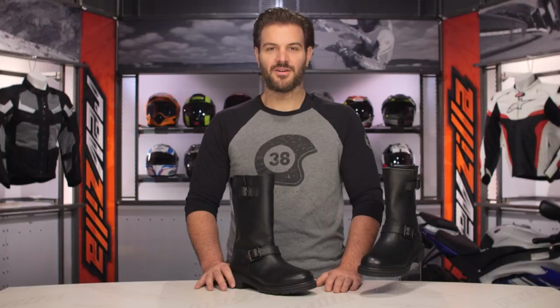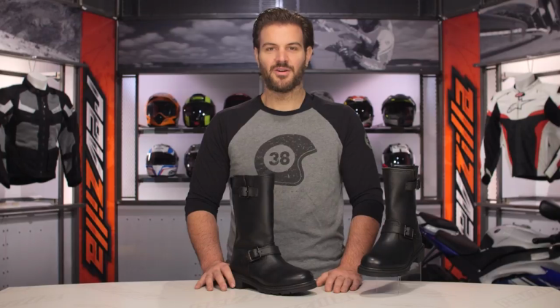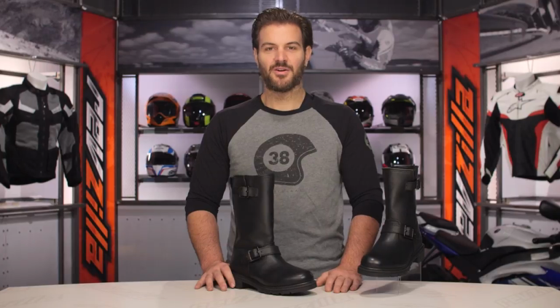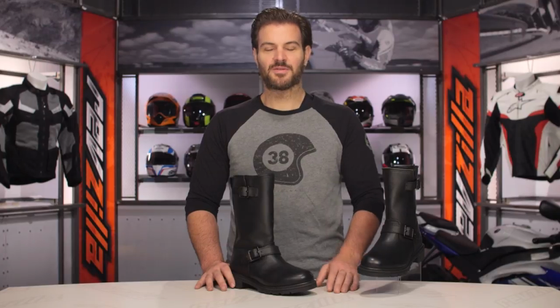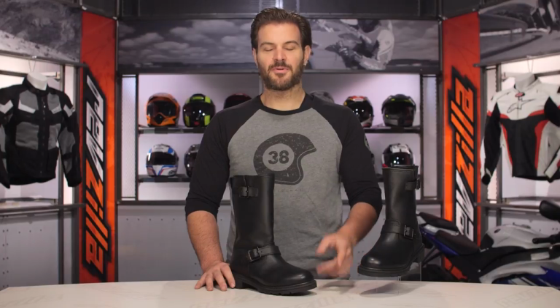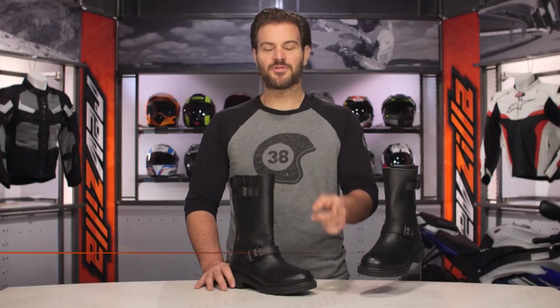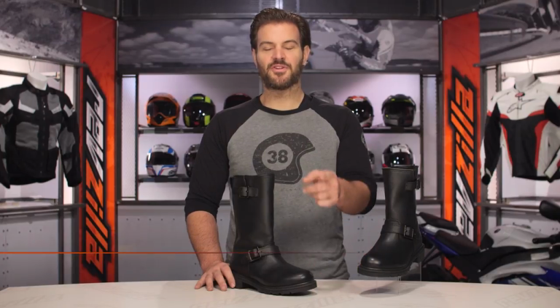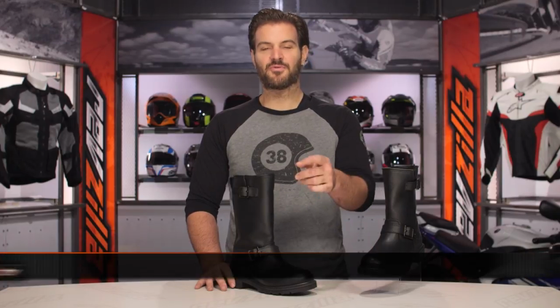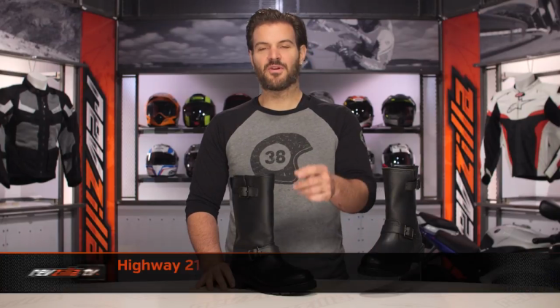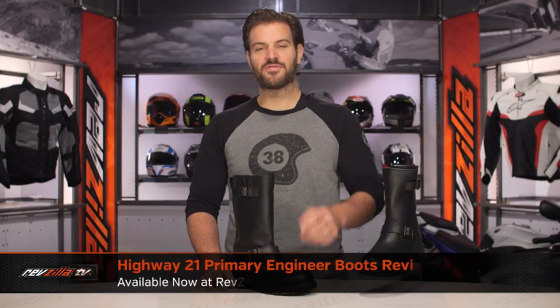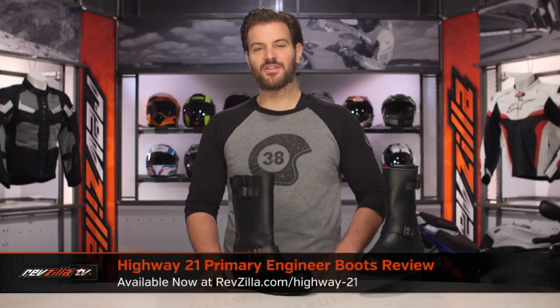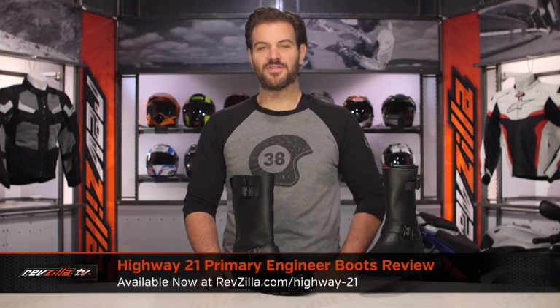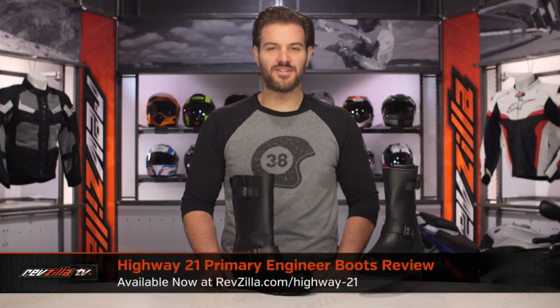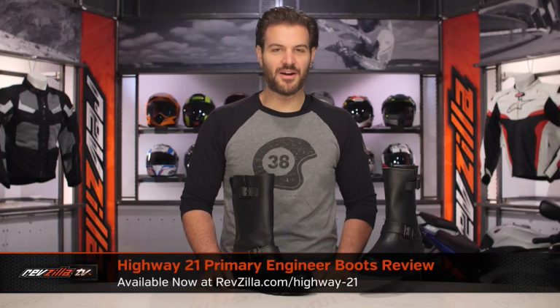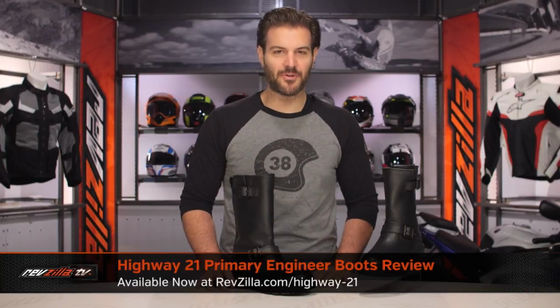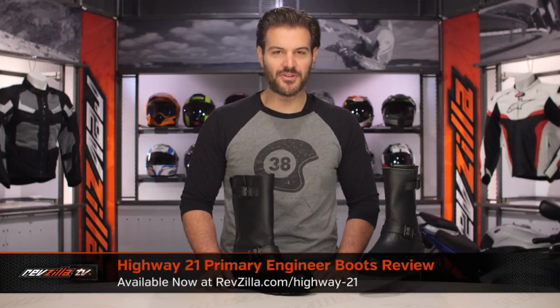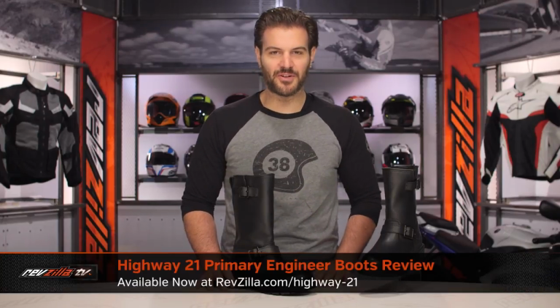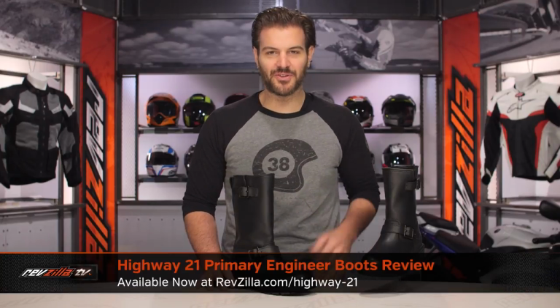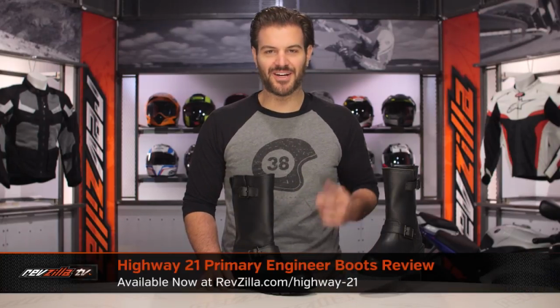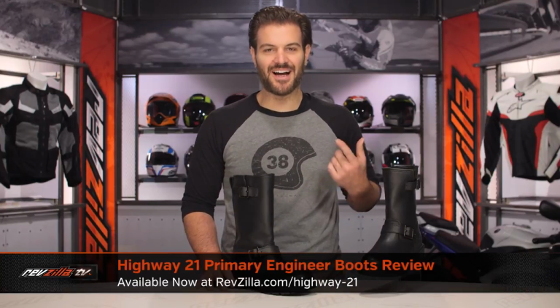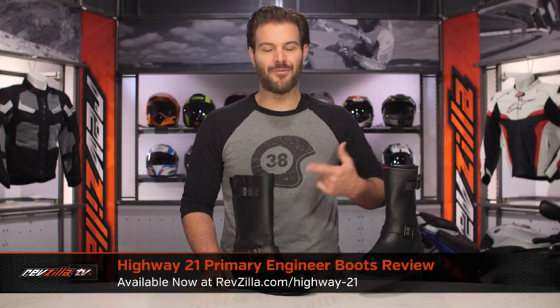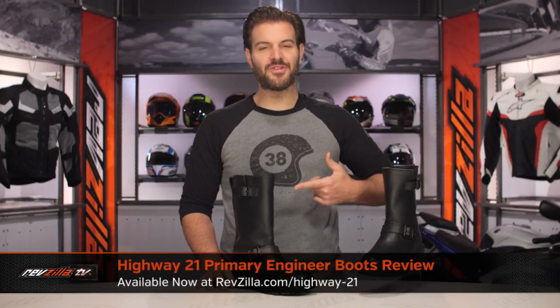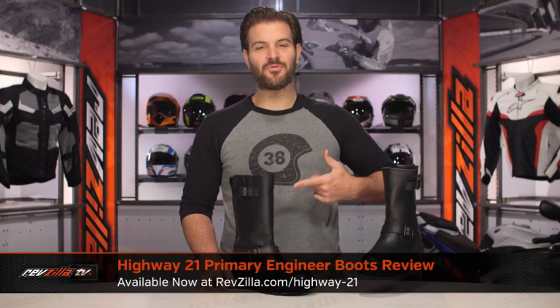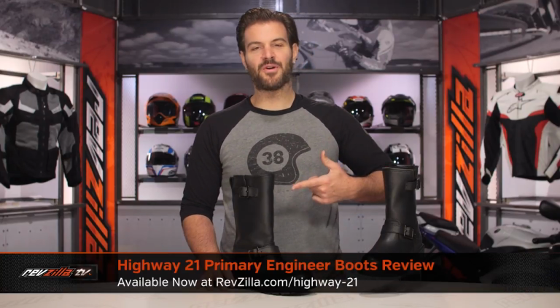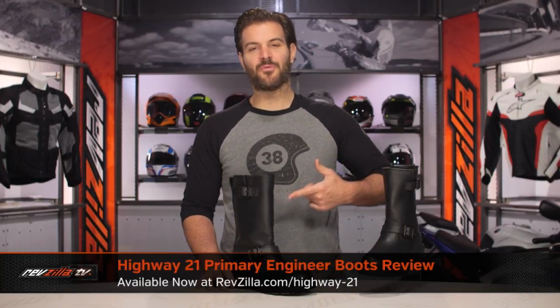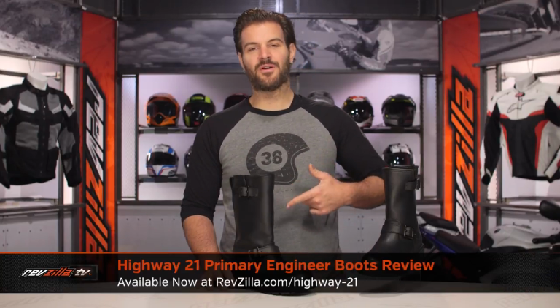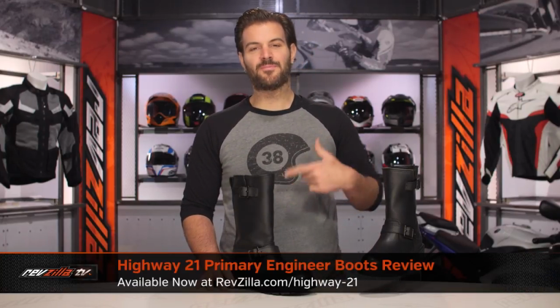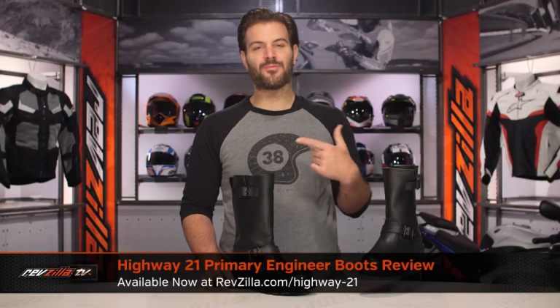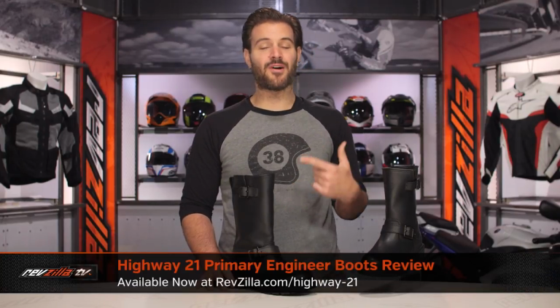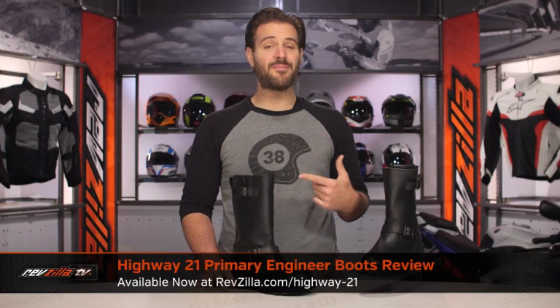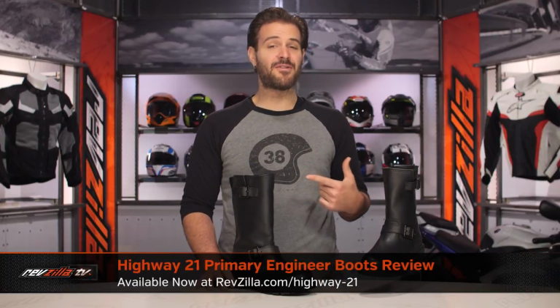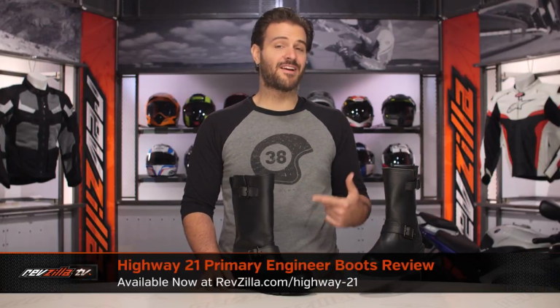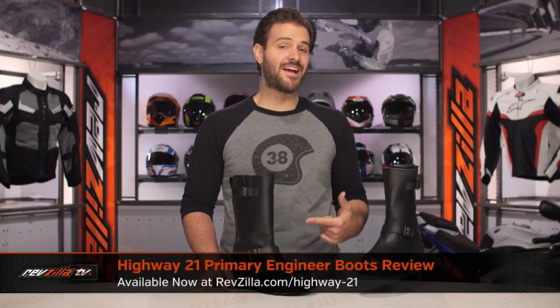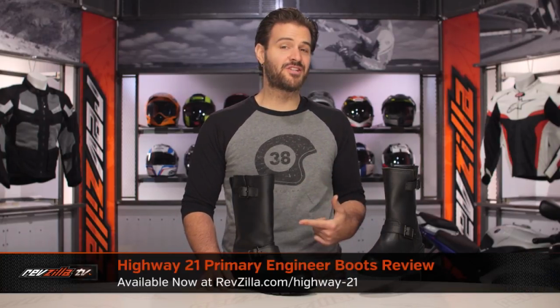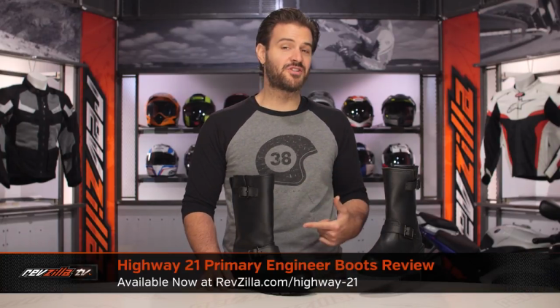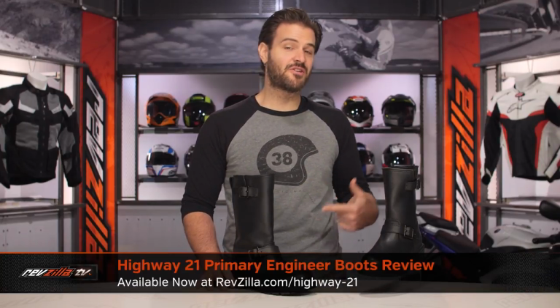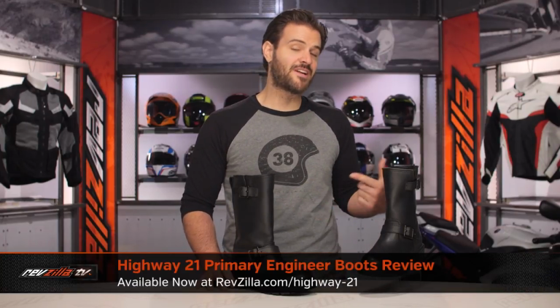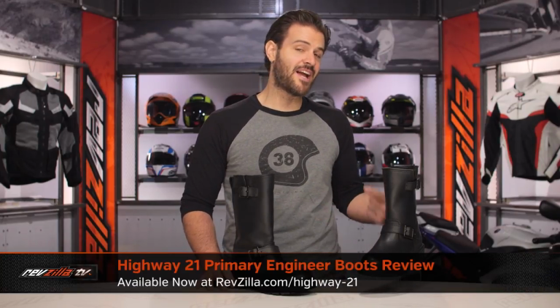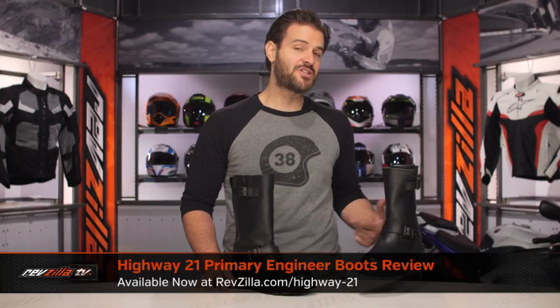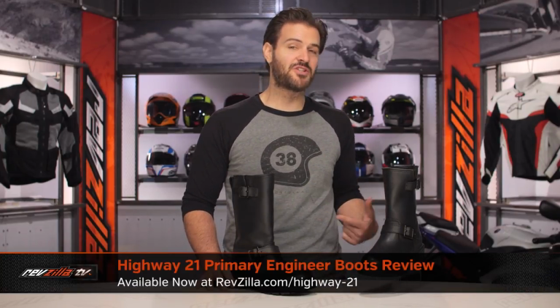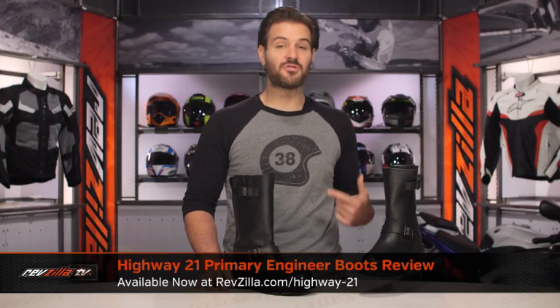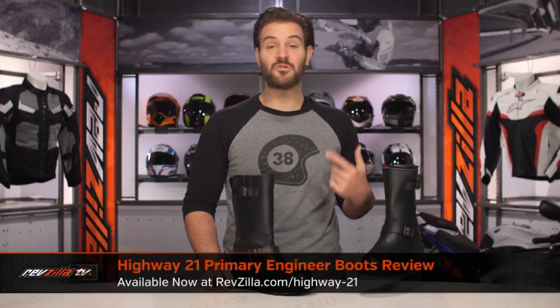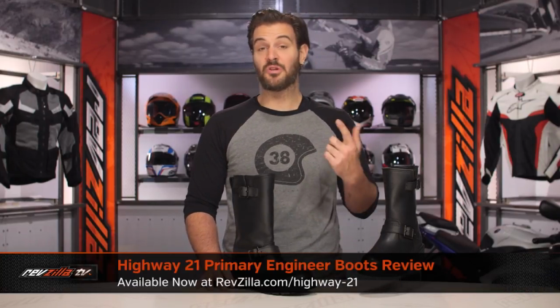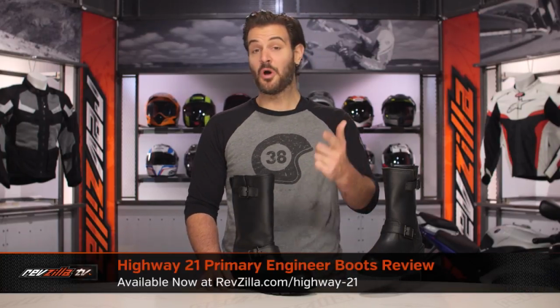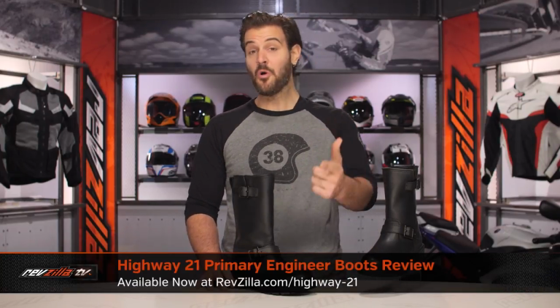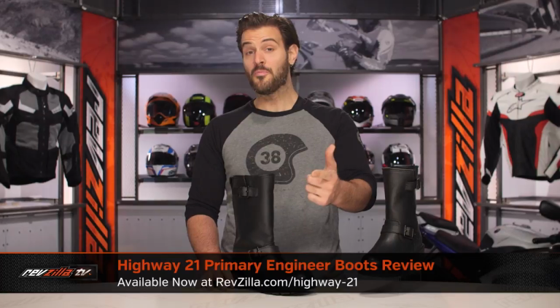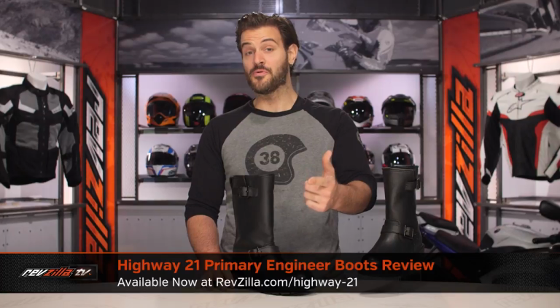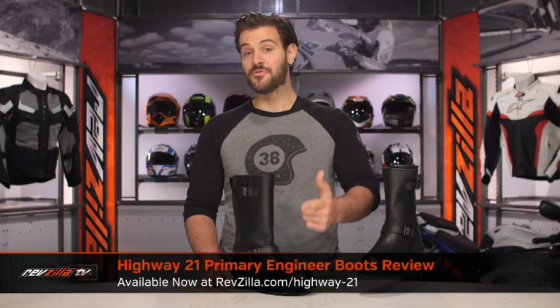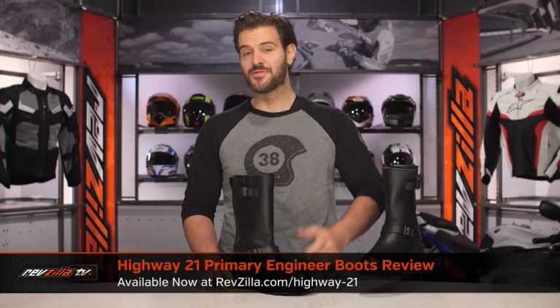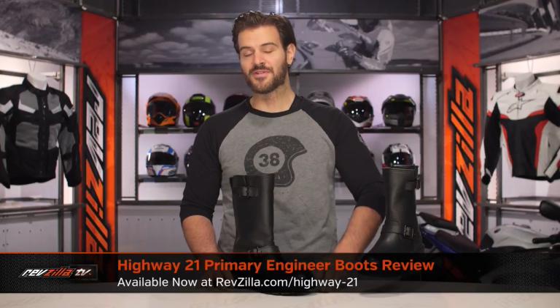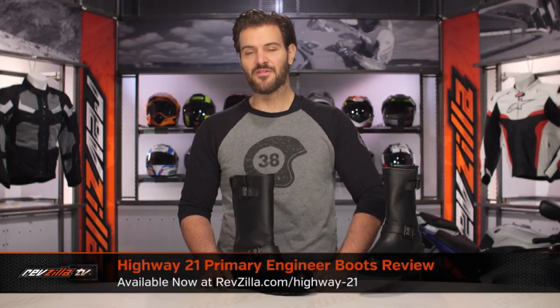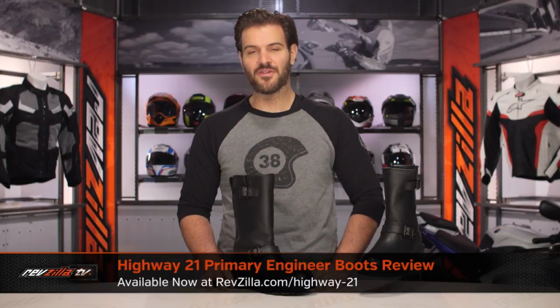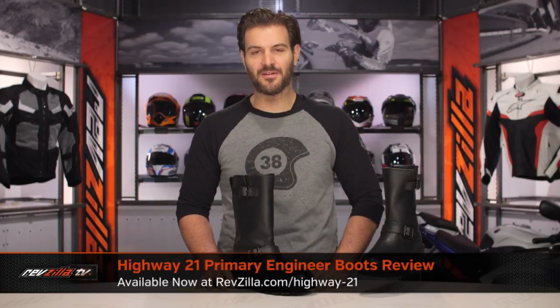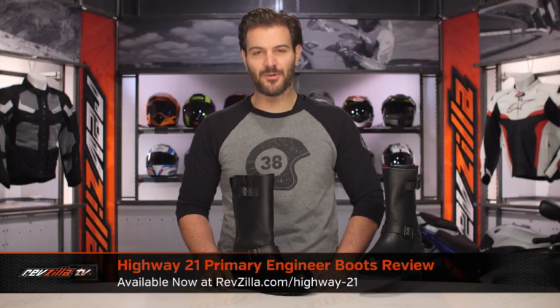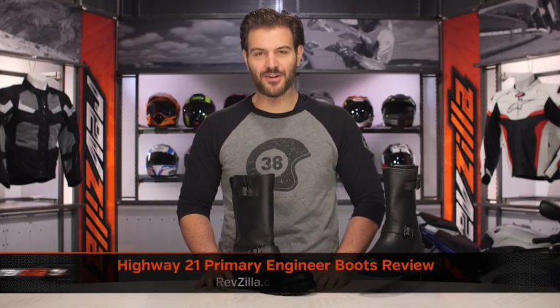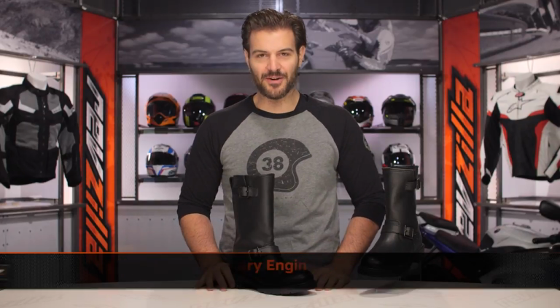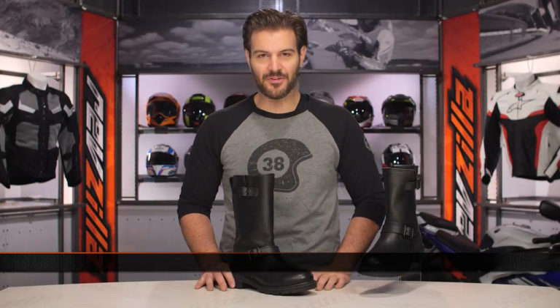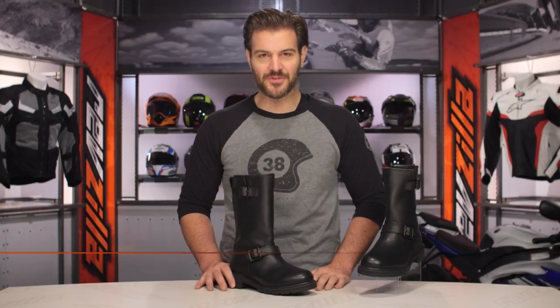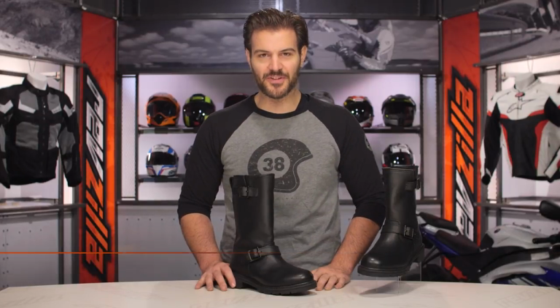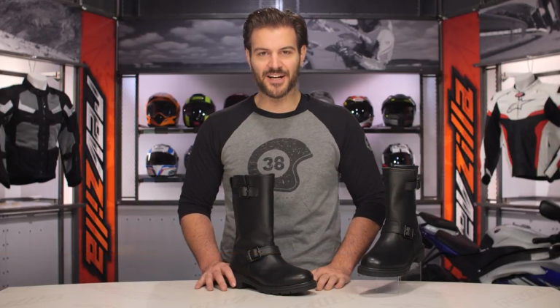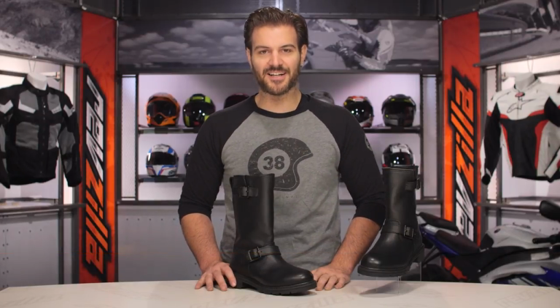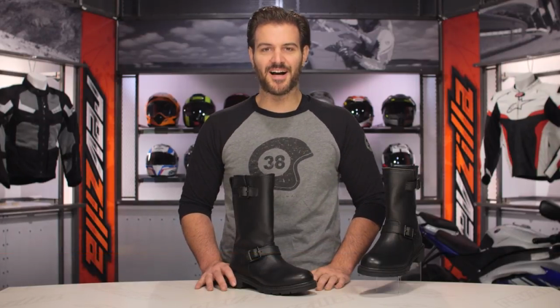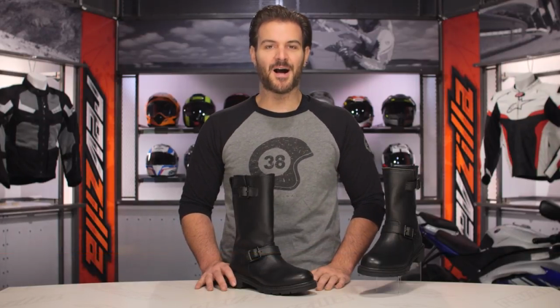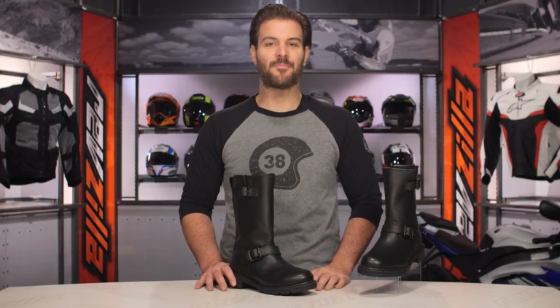Spurgeon here with RevZilla. Today we're going to take a look at the Highway 21 Primary Engineer and Engineer Low boots, available at RevZilla.com.